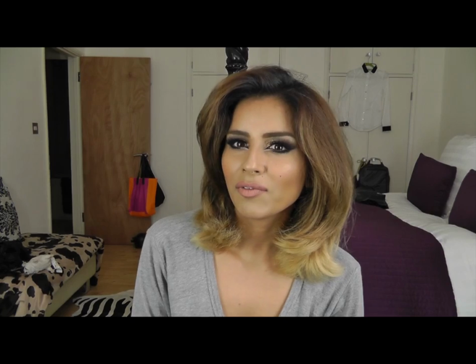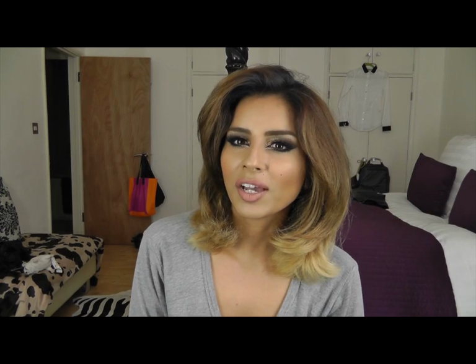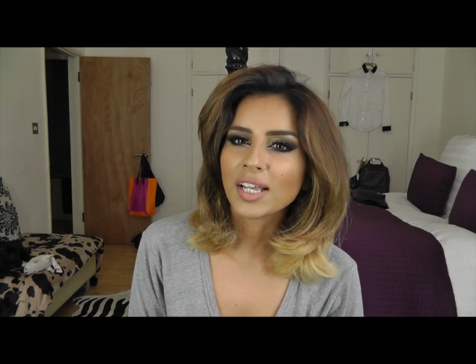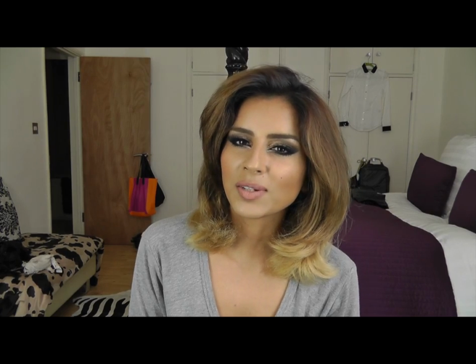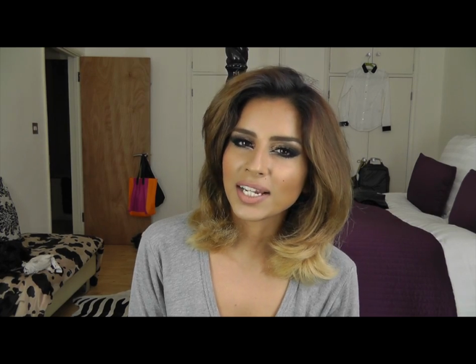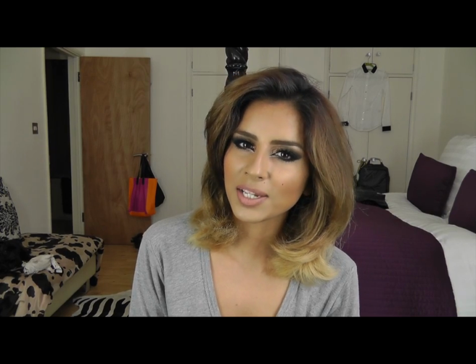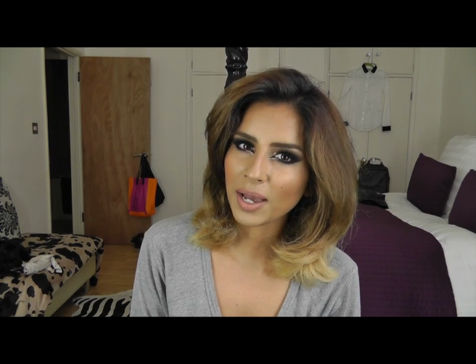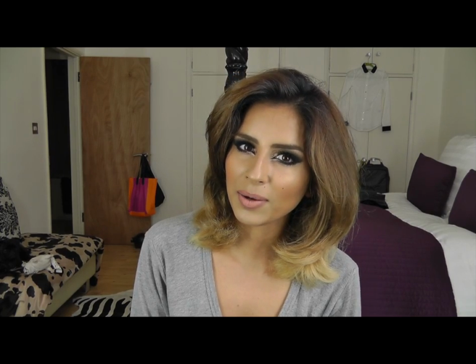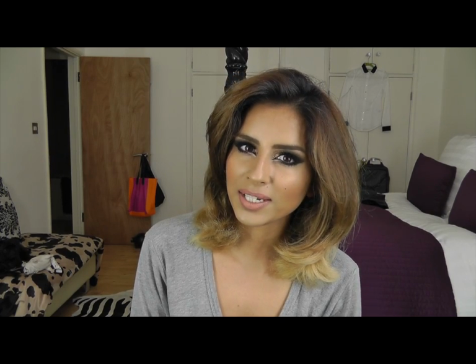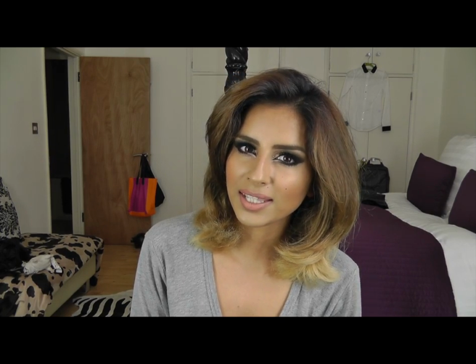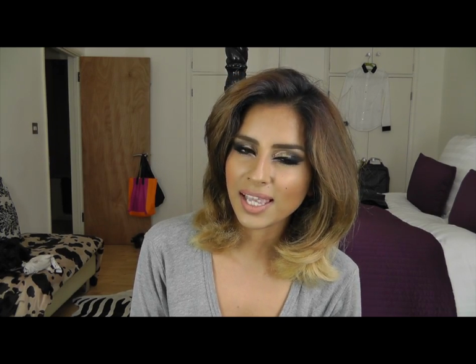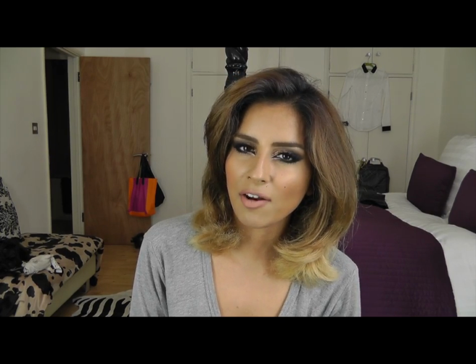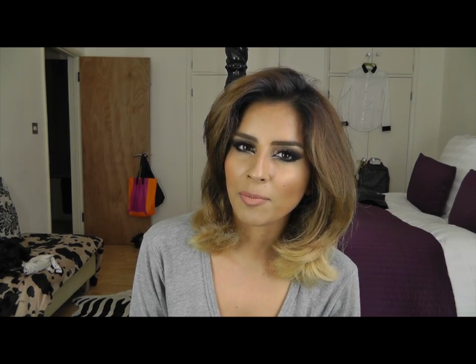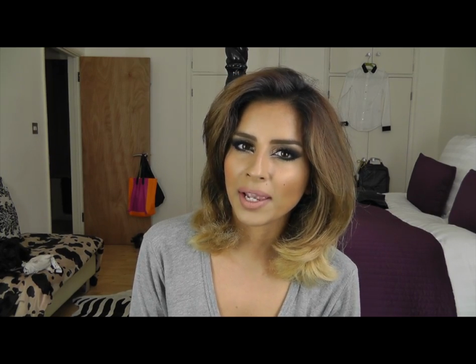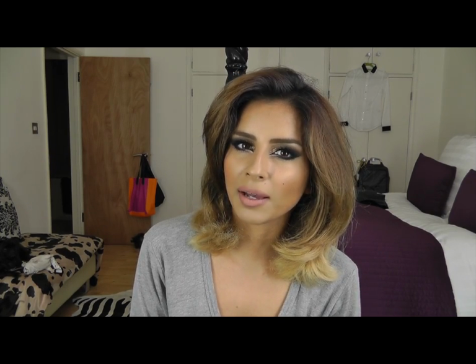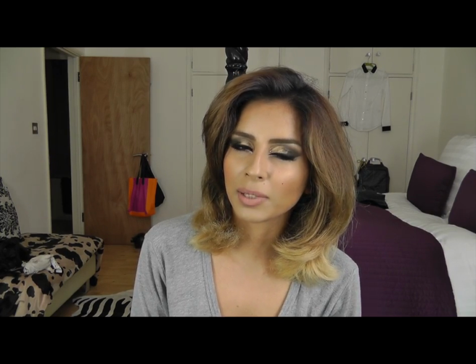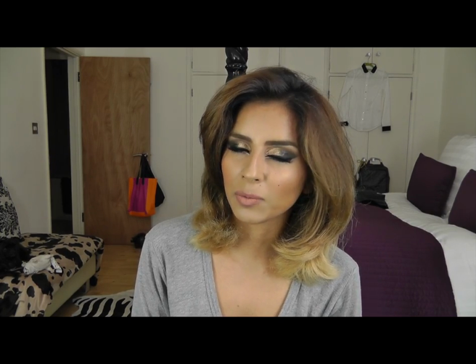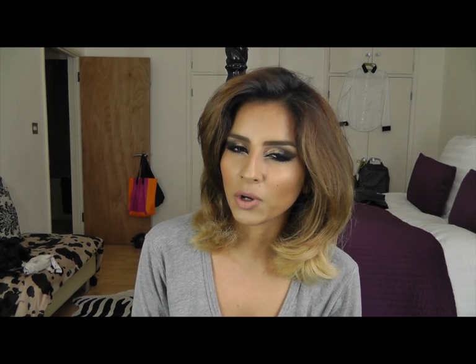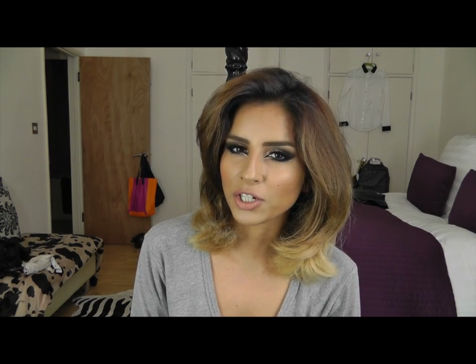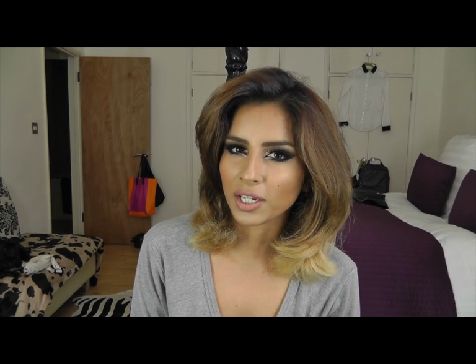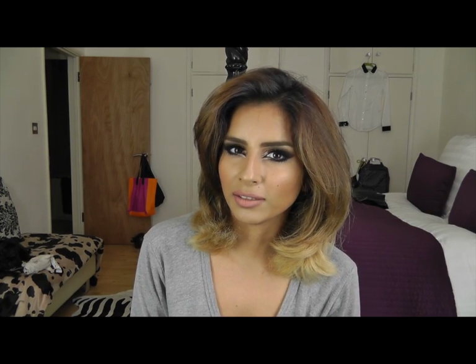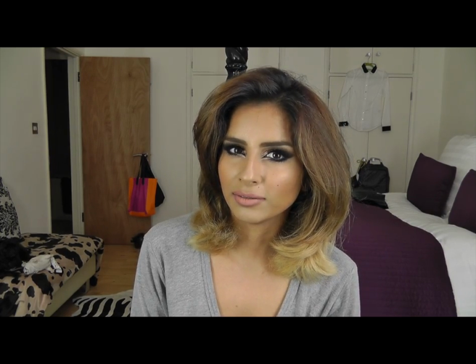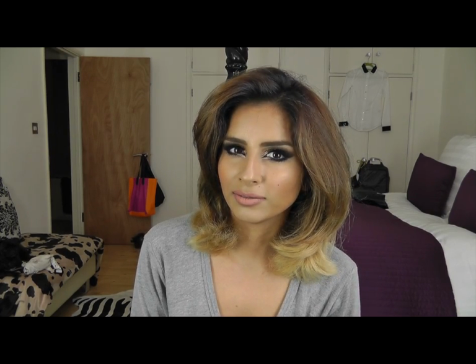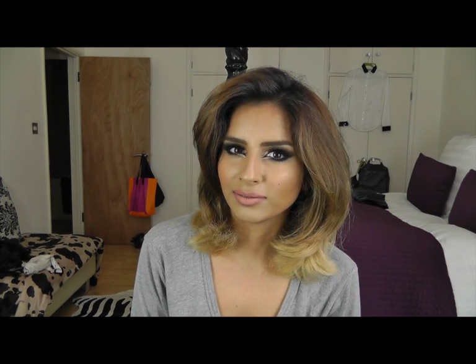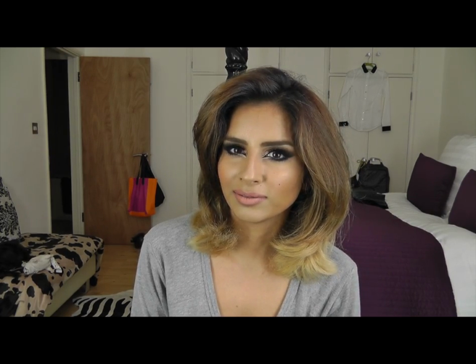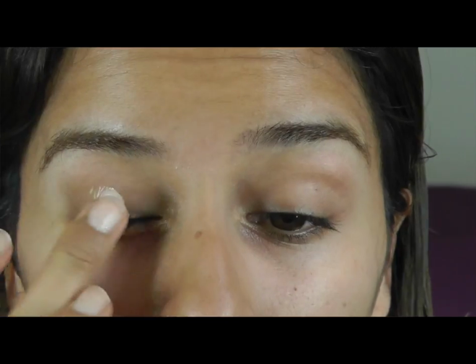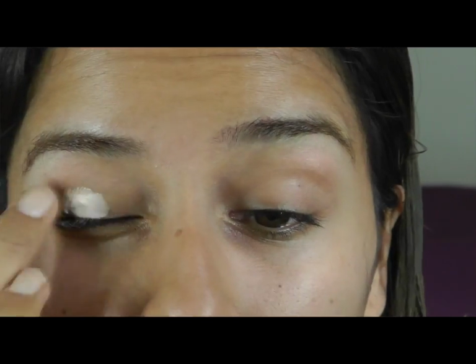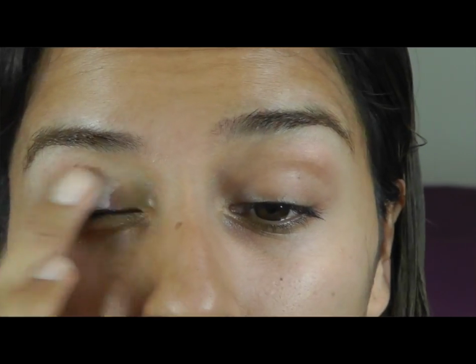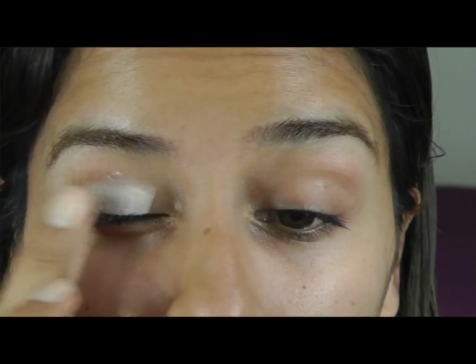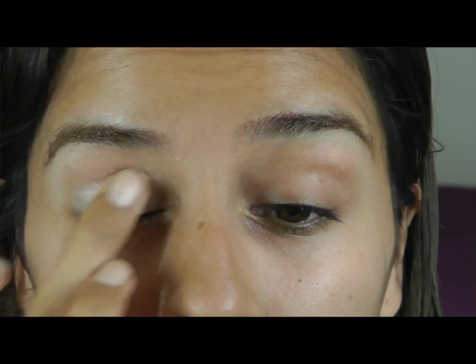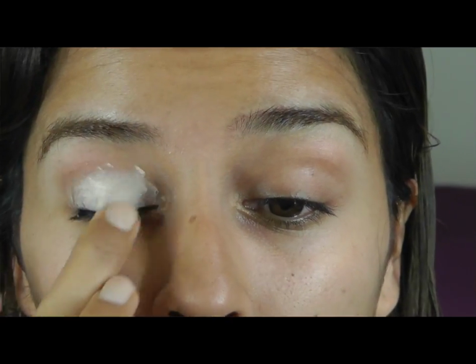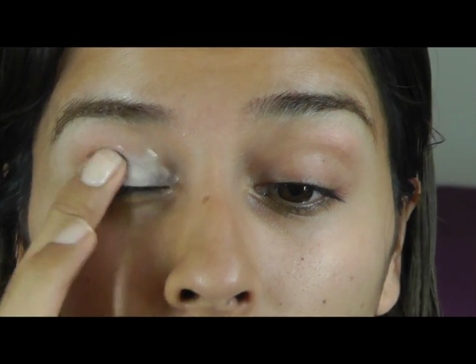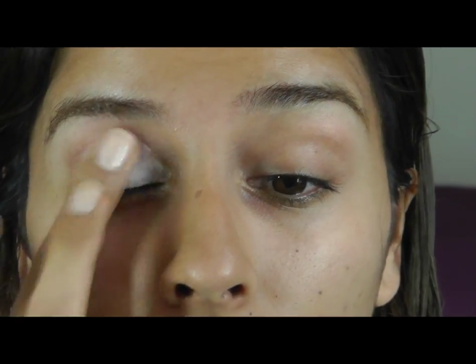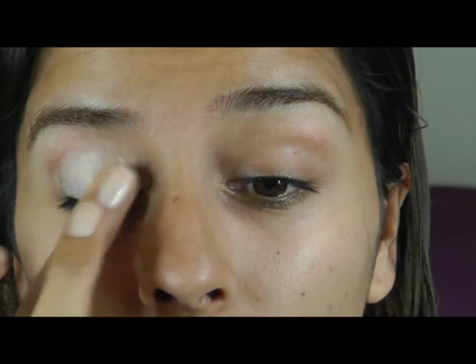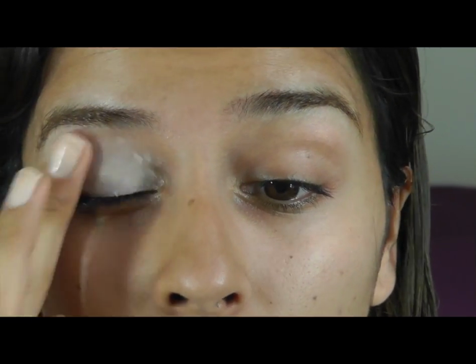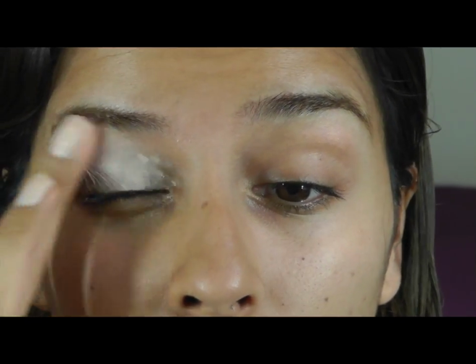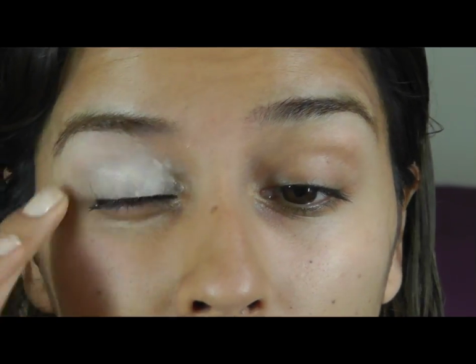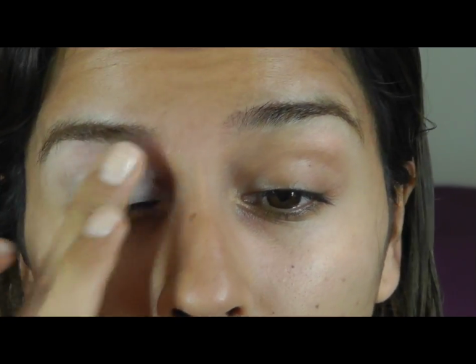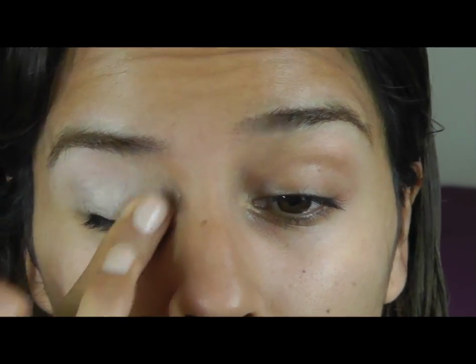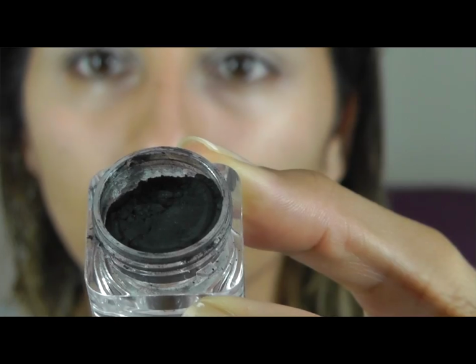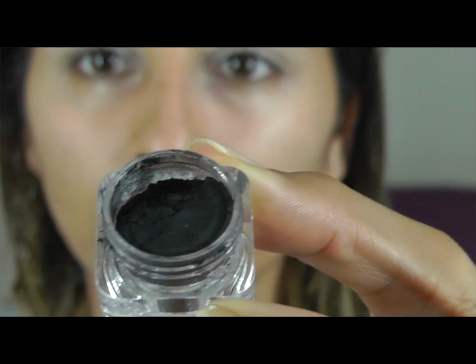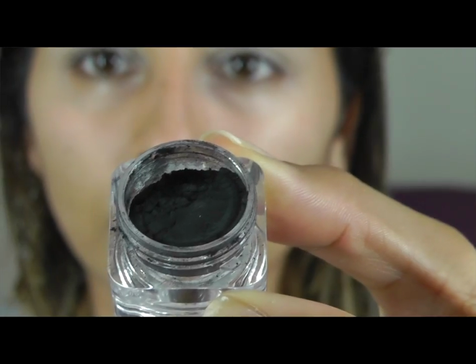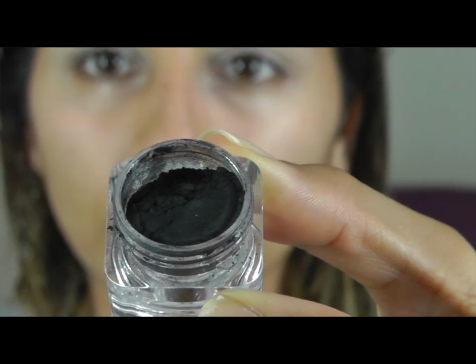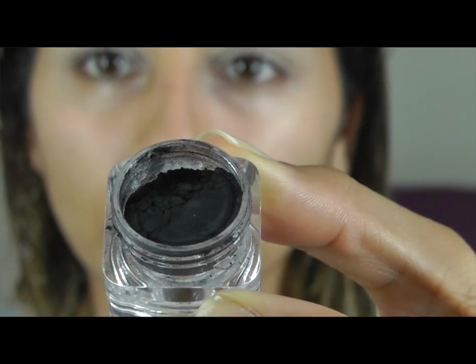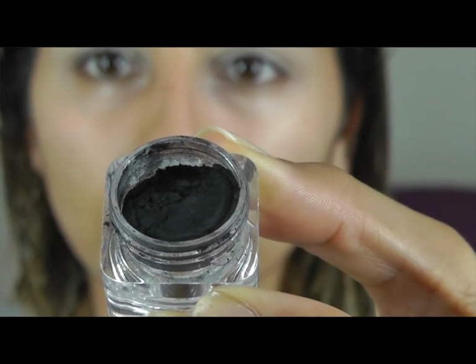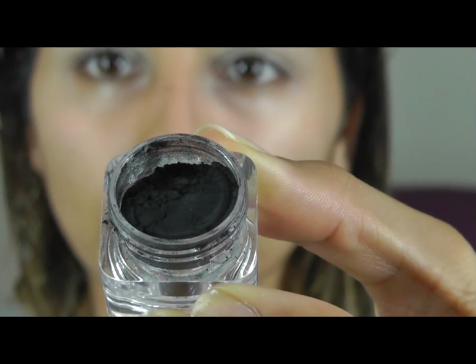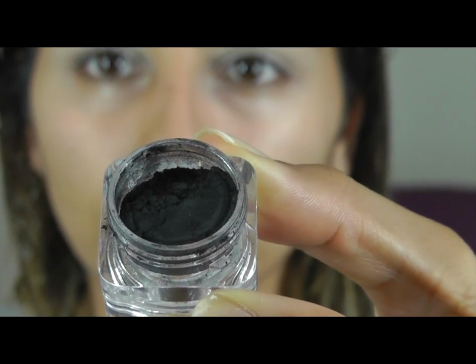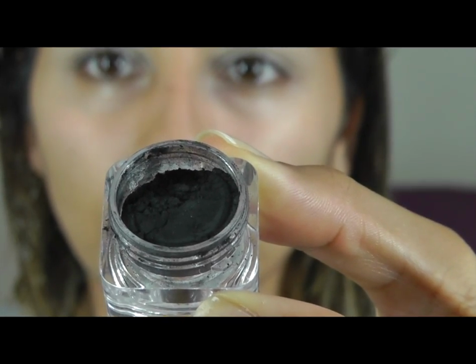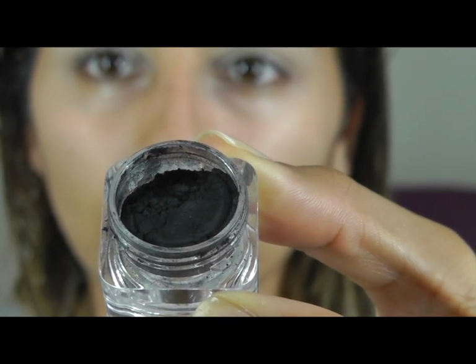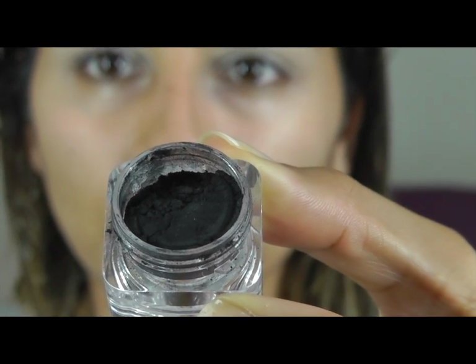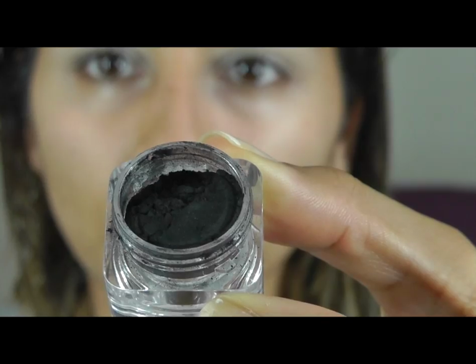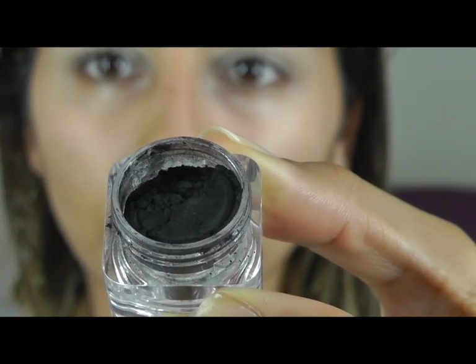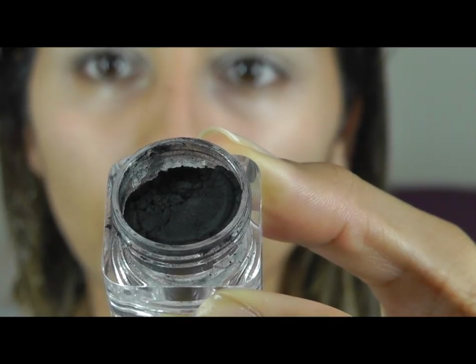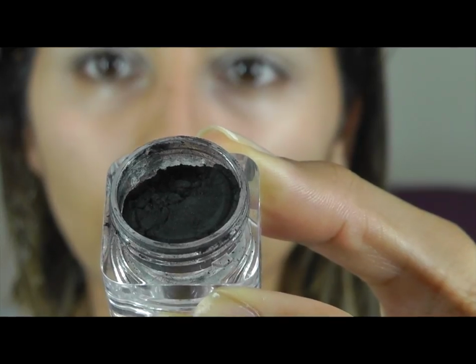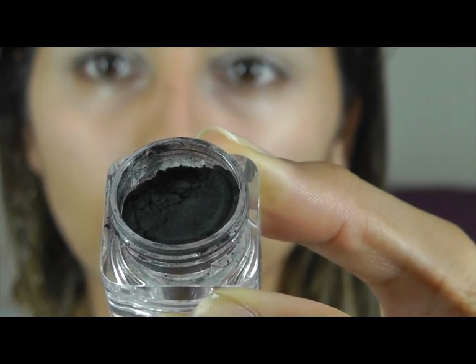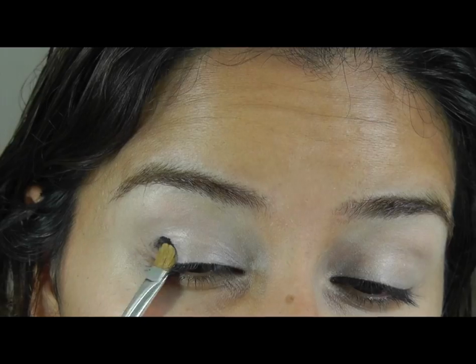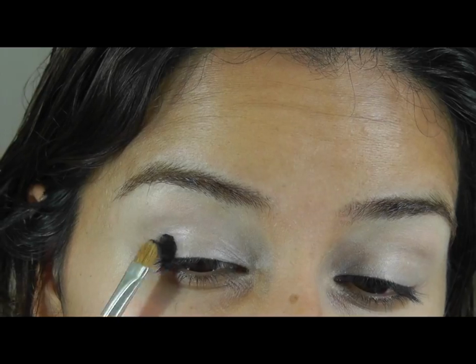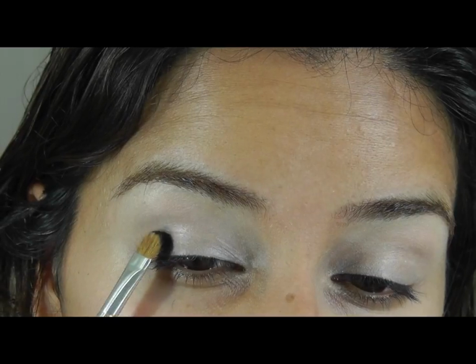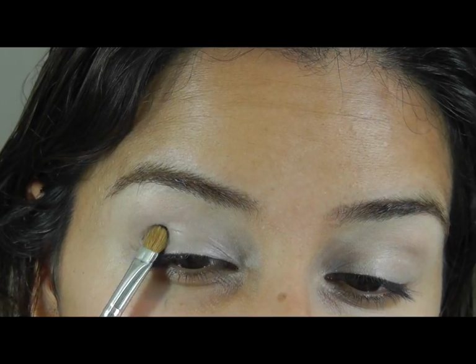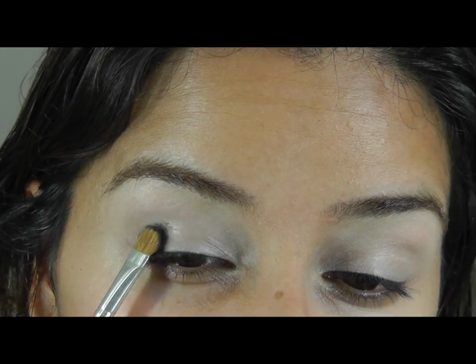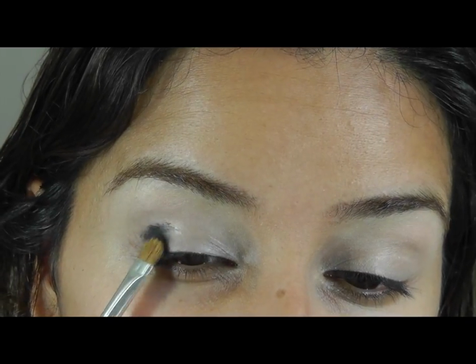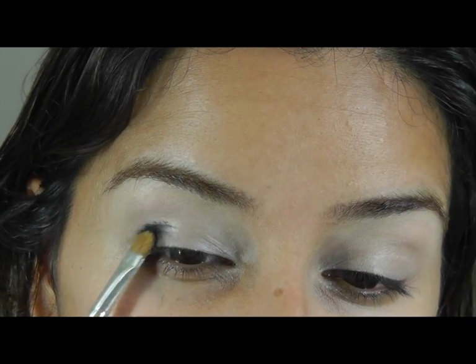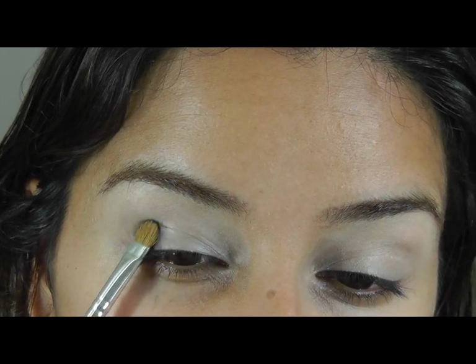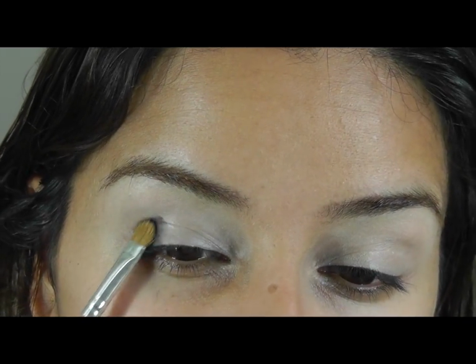For you guys who'd like to know how I did this hair and makeup, keep watching. I'm just going to start off with some primer. I'm going to use this black shimmer on the outer edge.